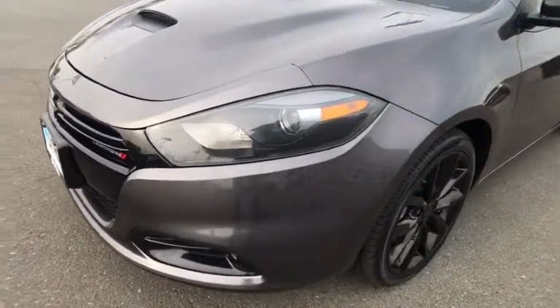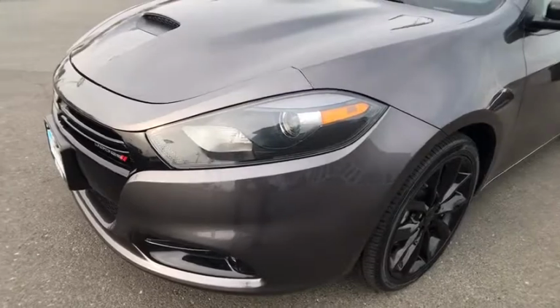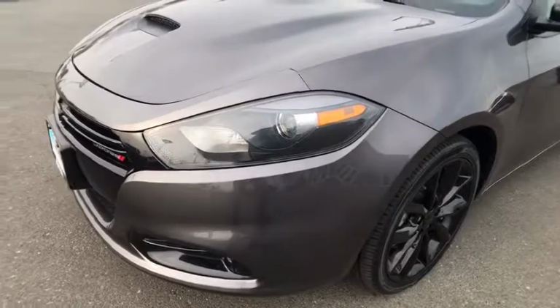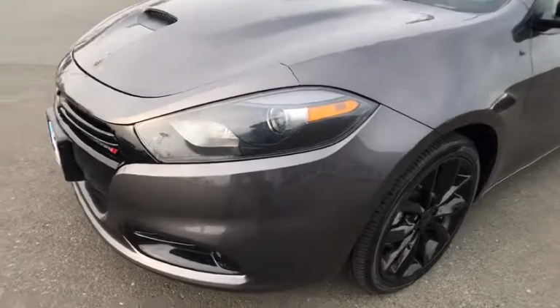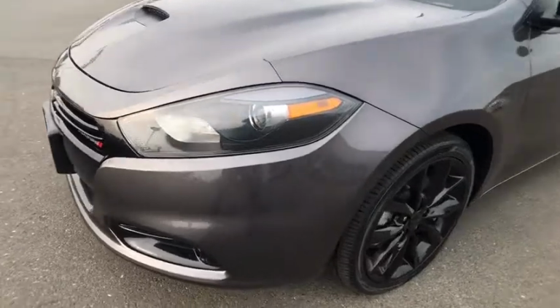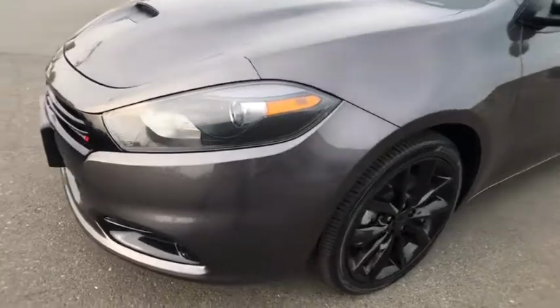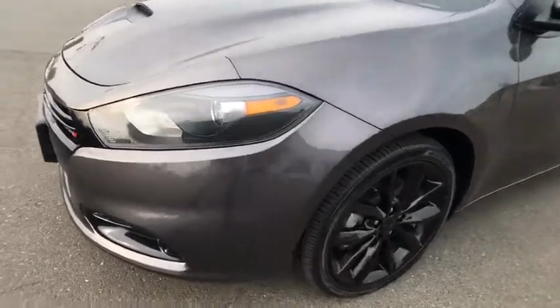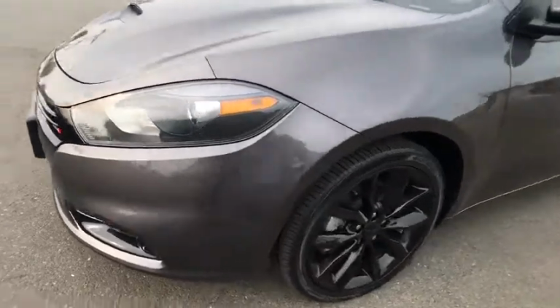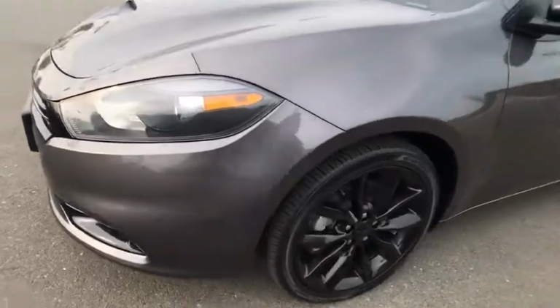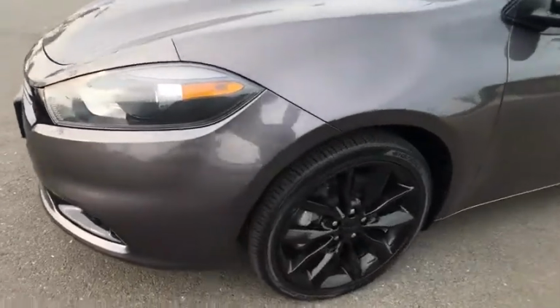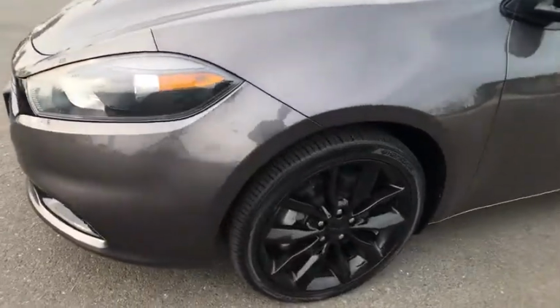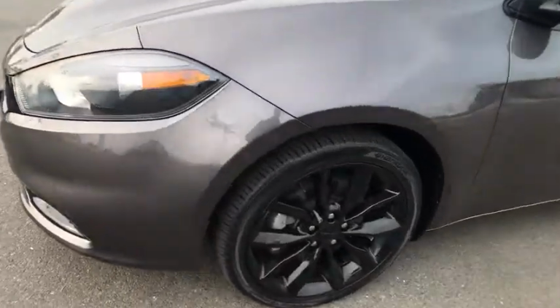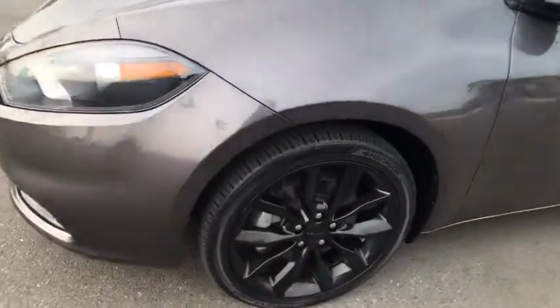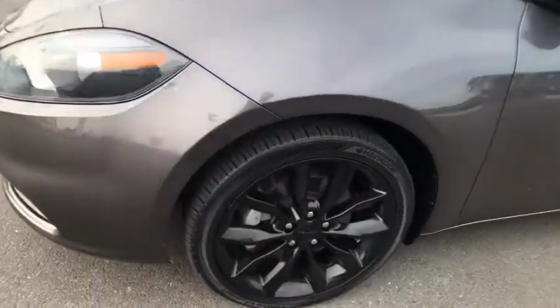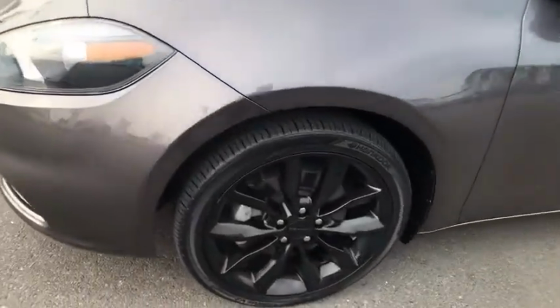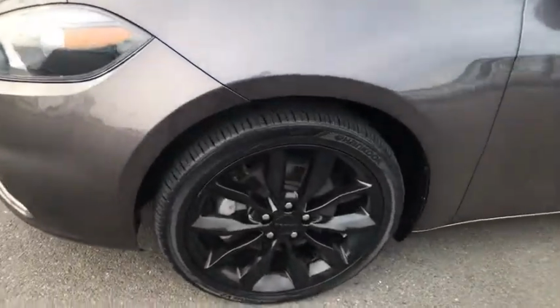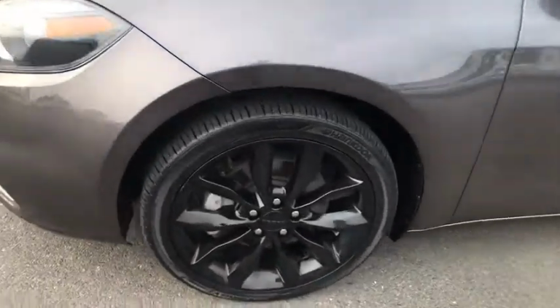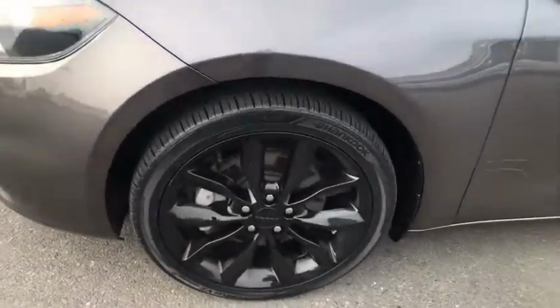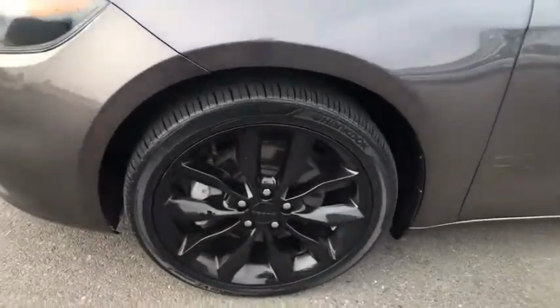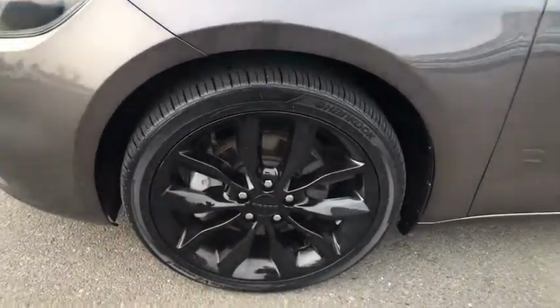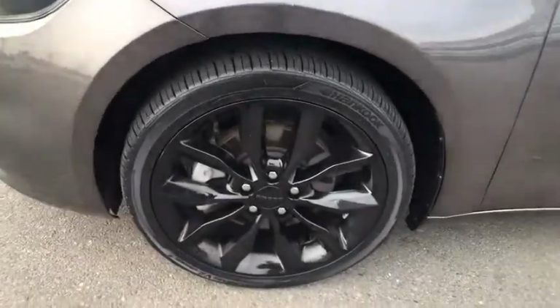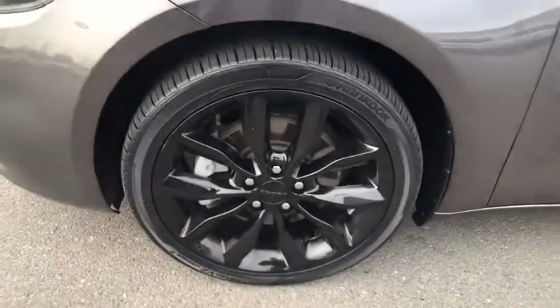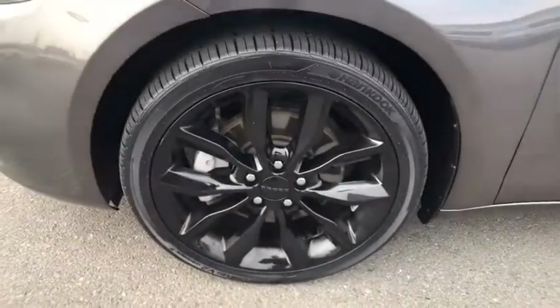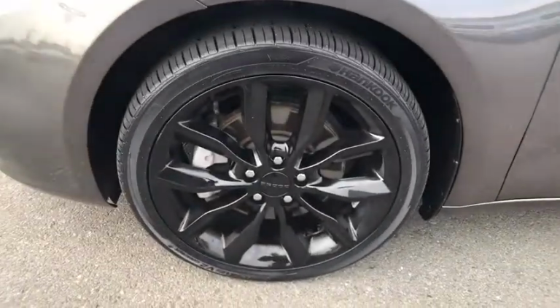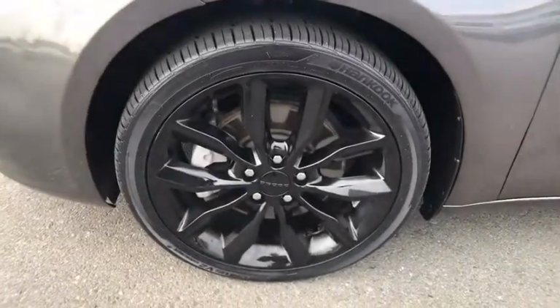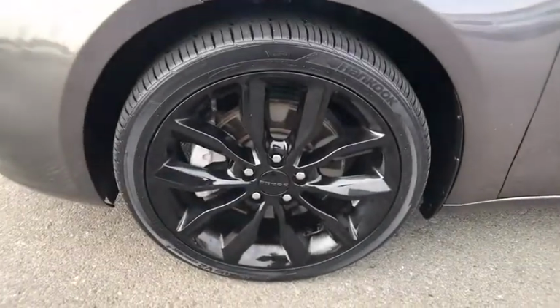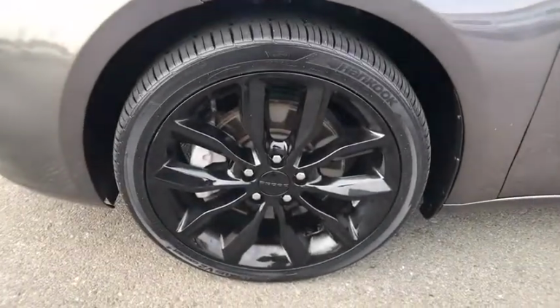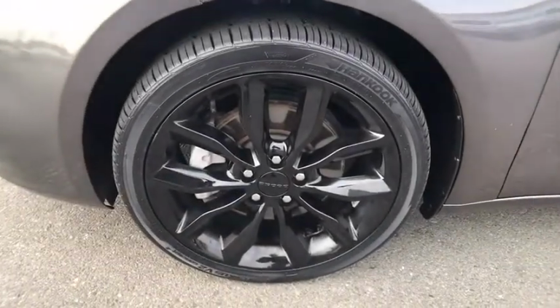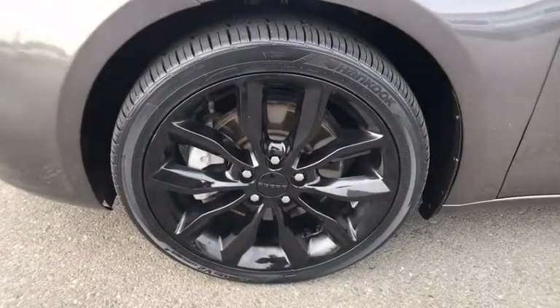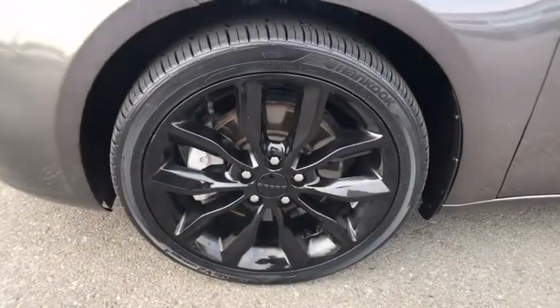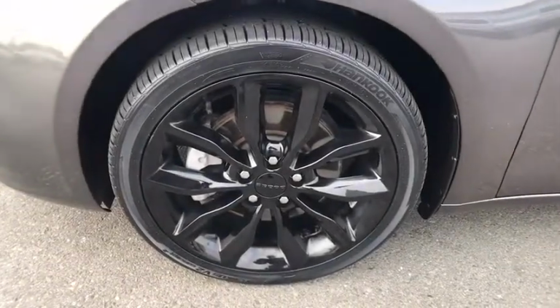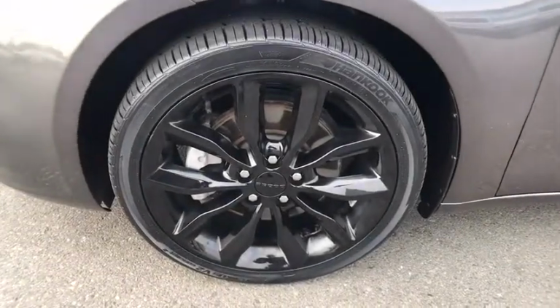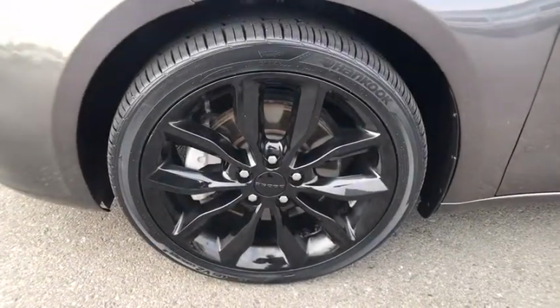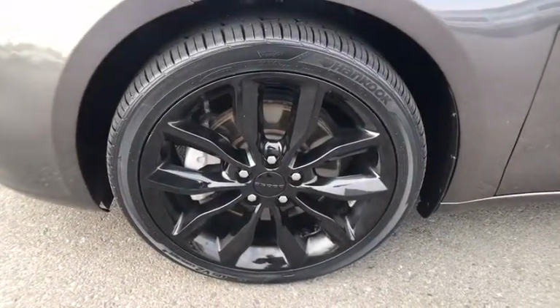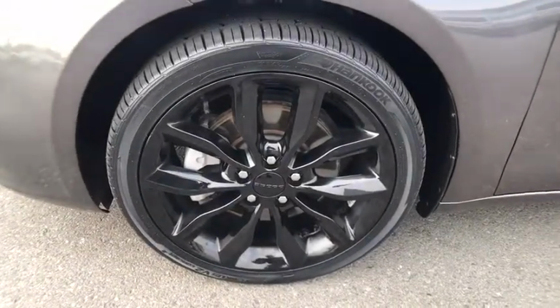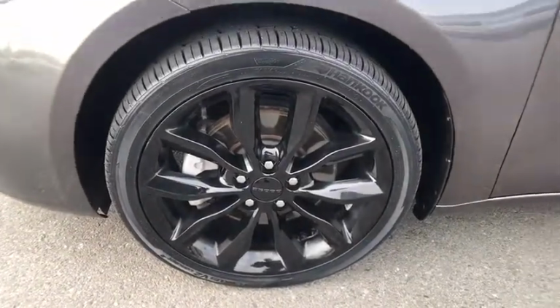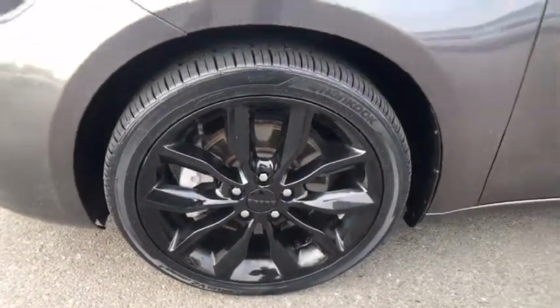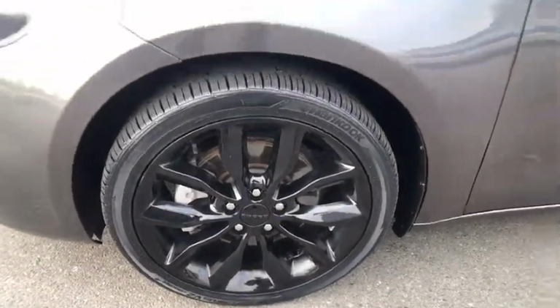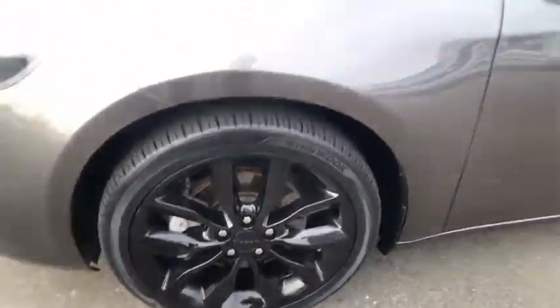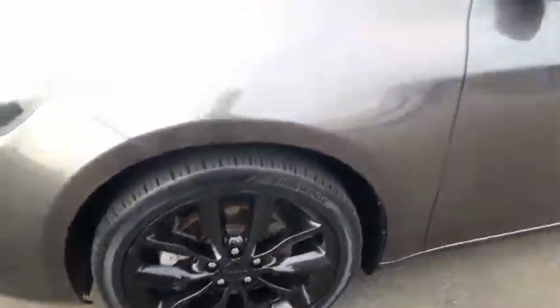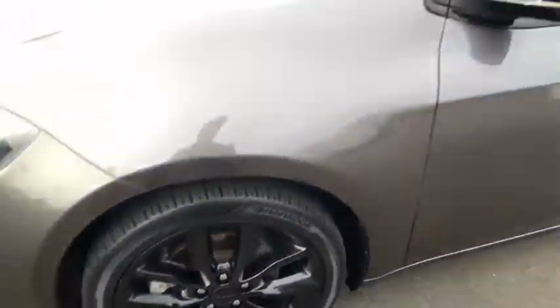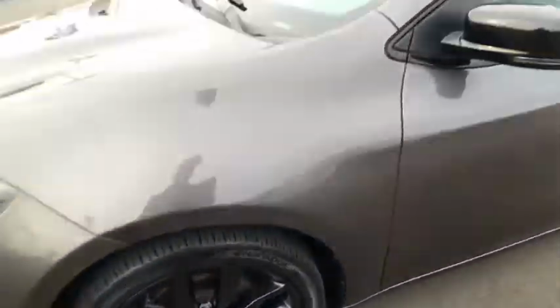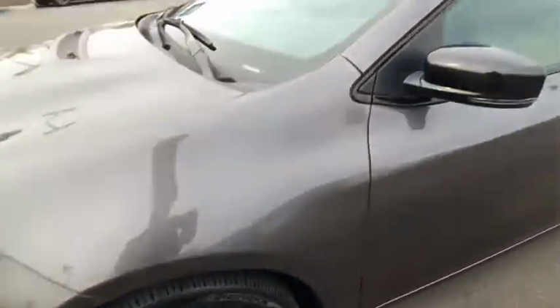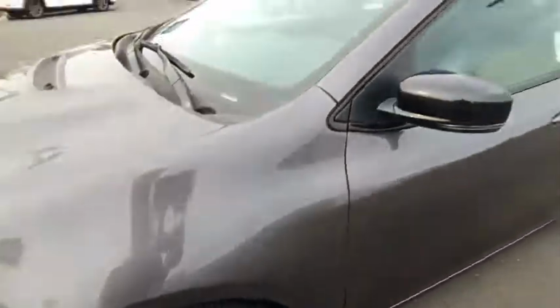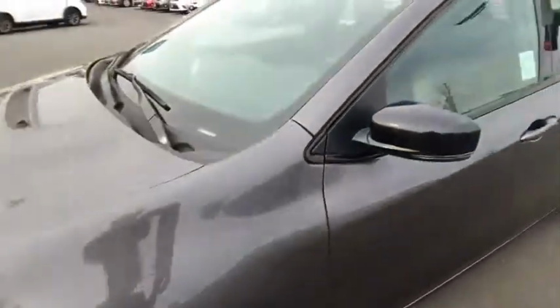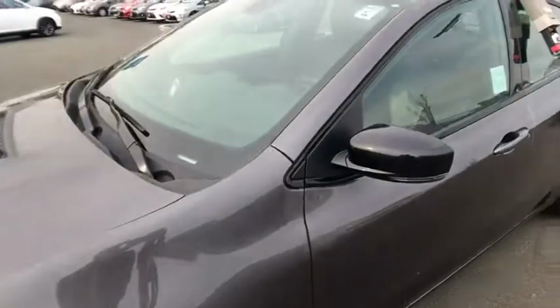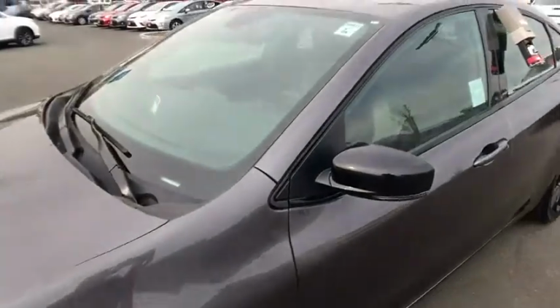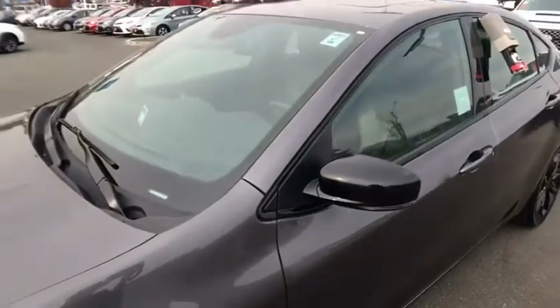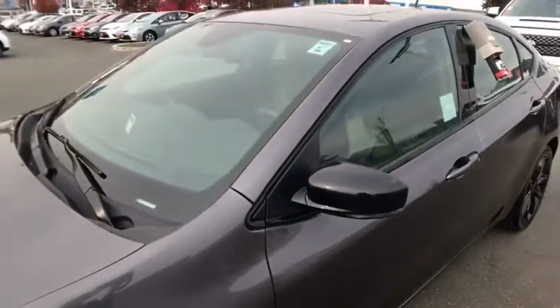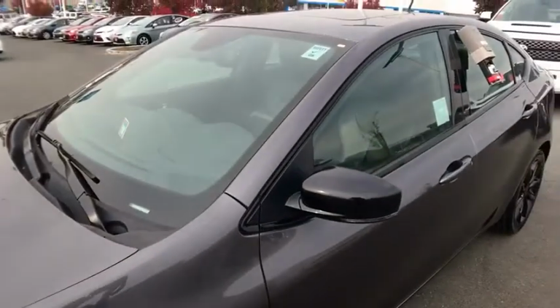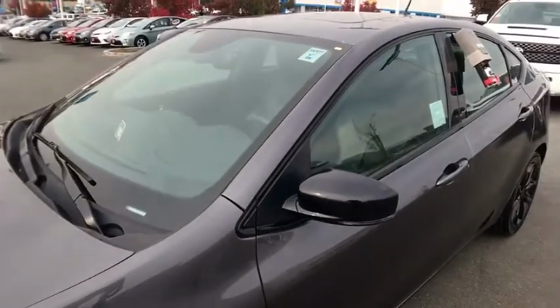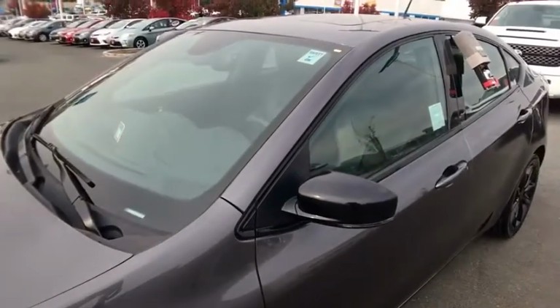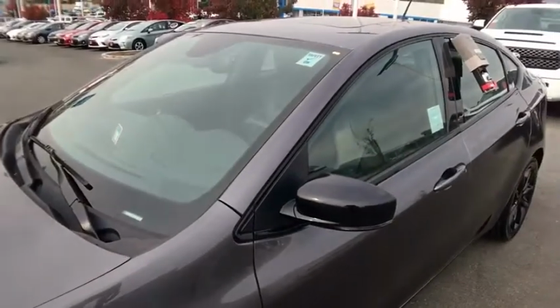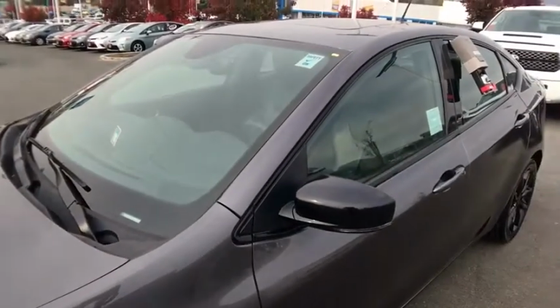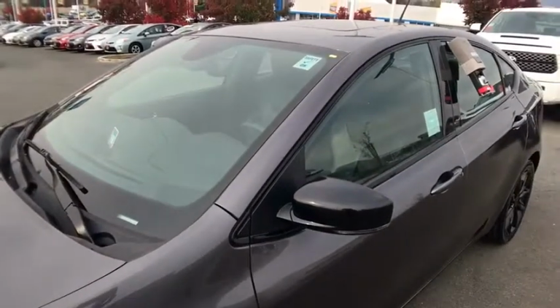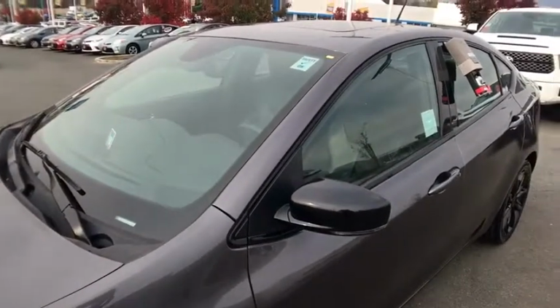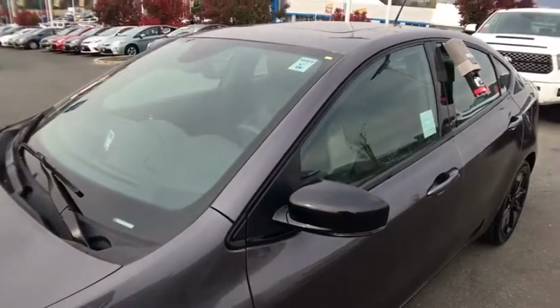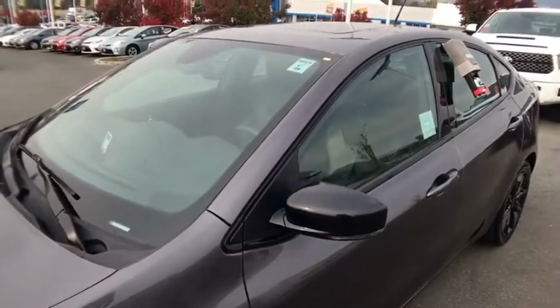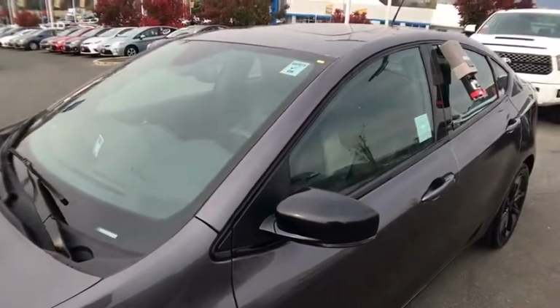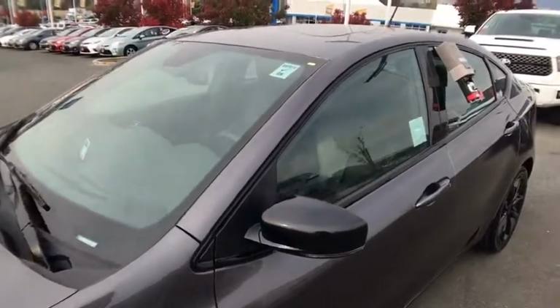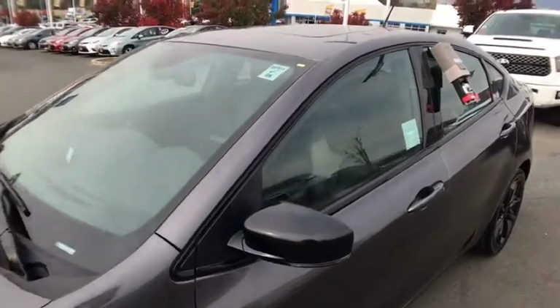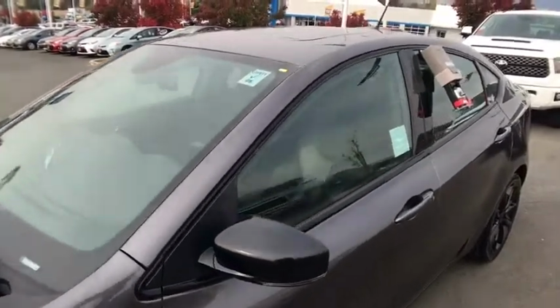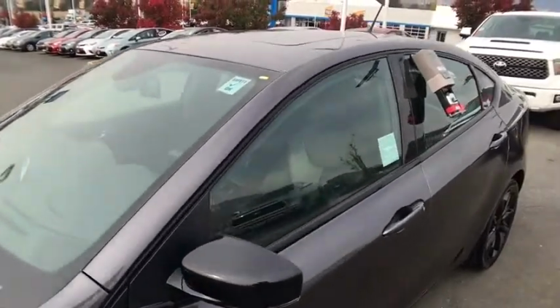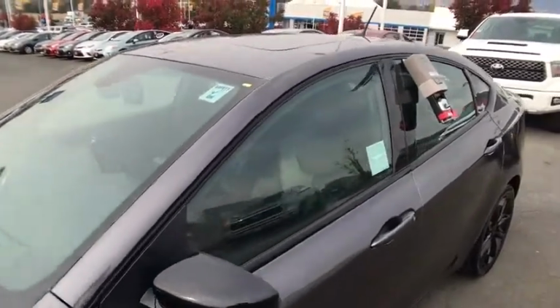Auto-off headlights, AM-FM stereo radio, rear defrost, universal garage door opener. Come take a test drive today.